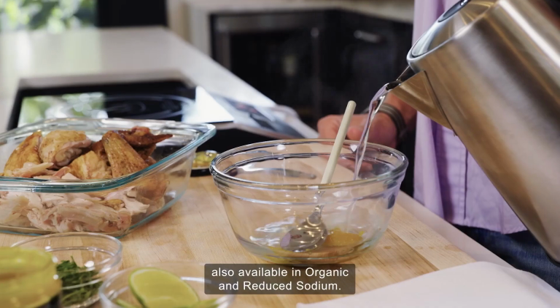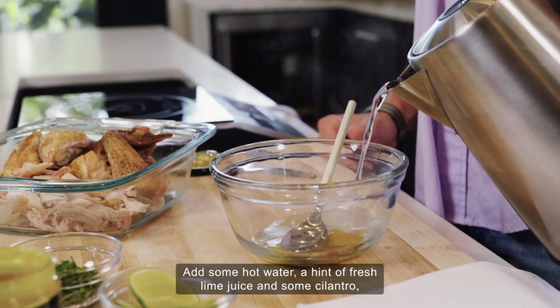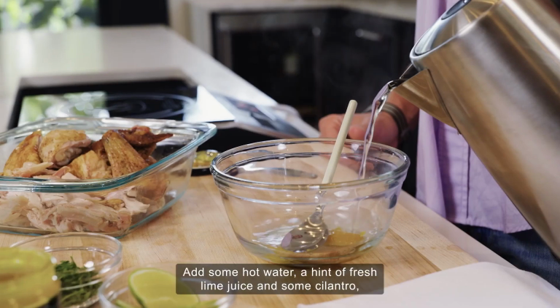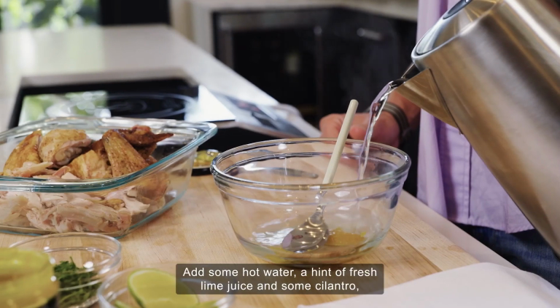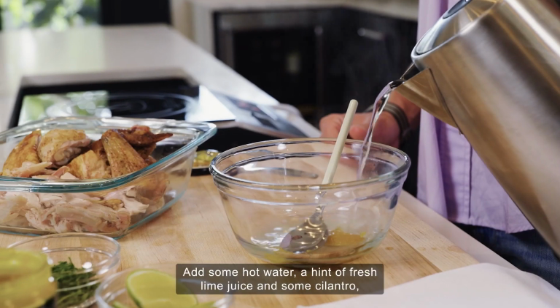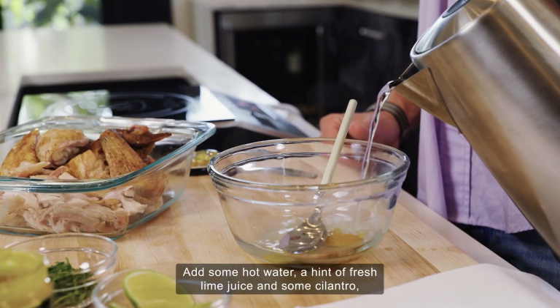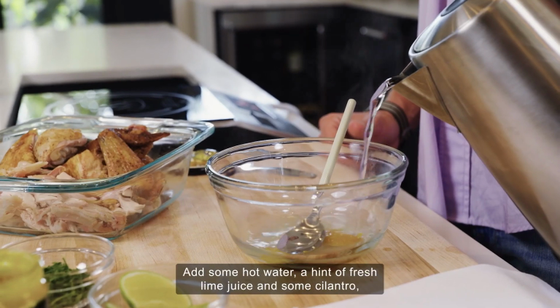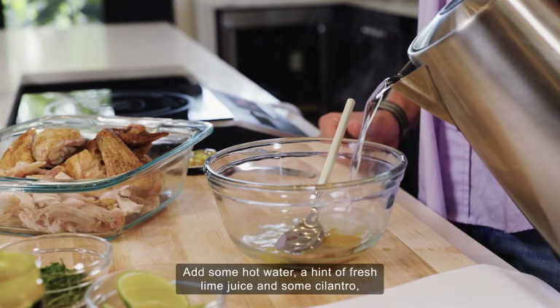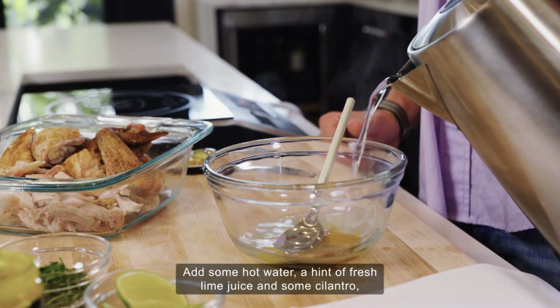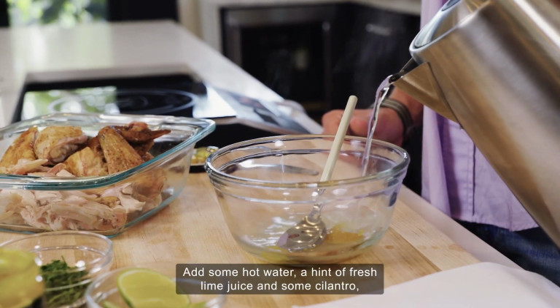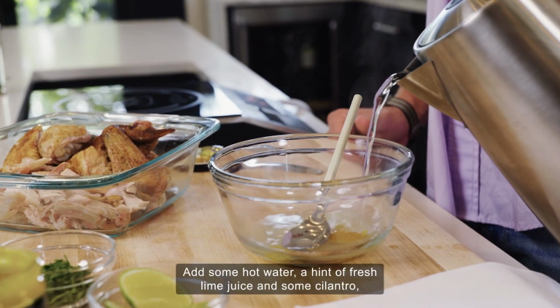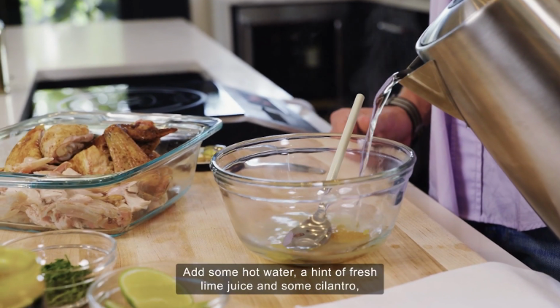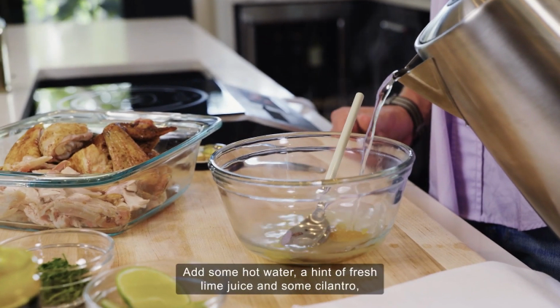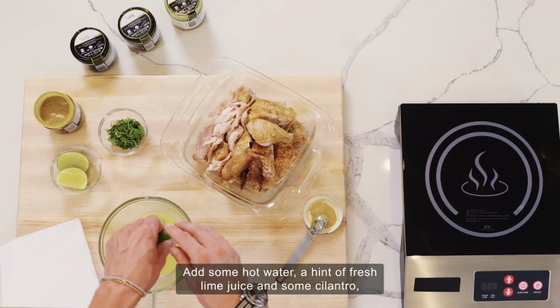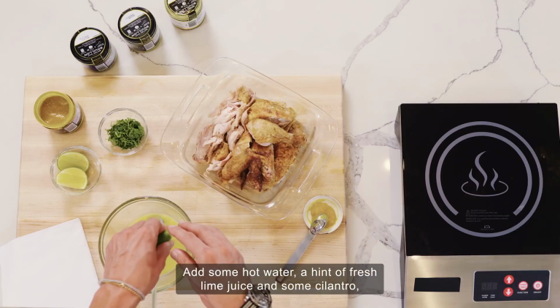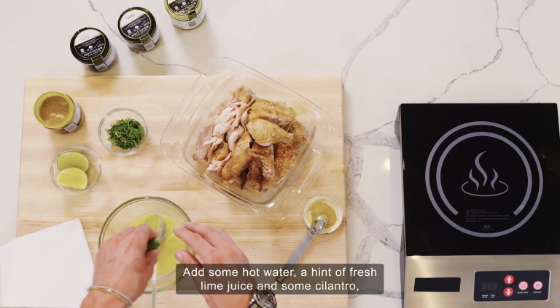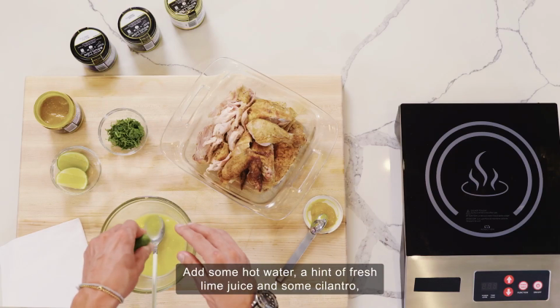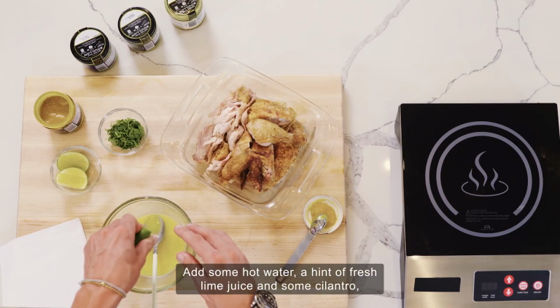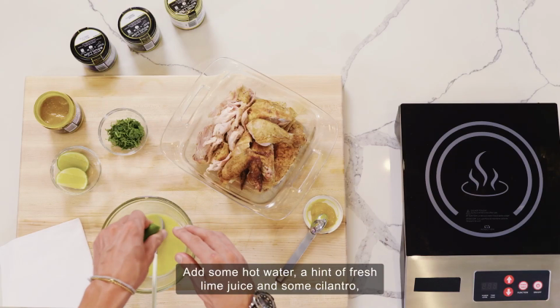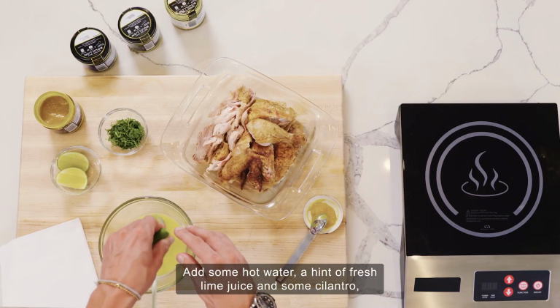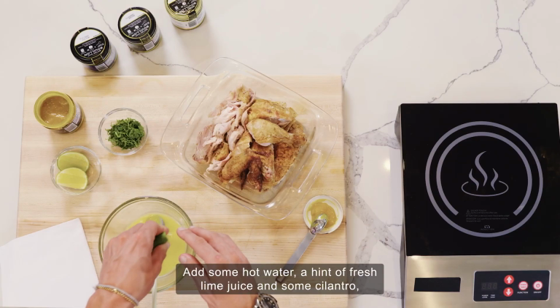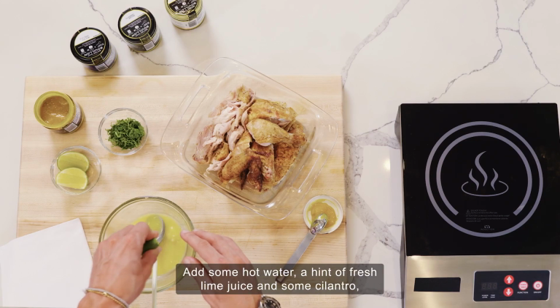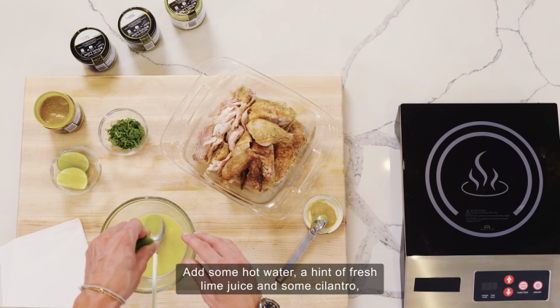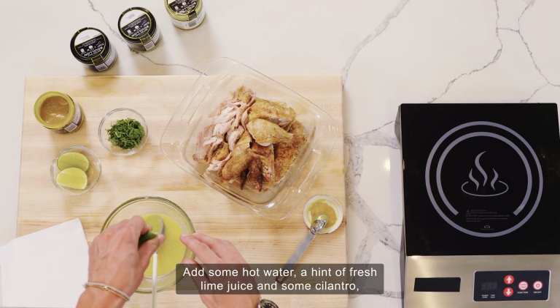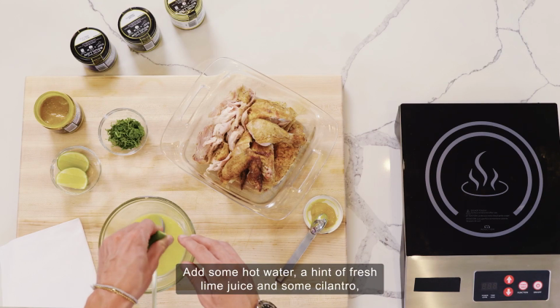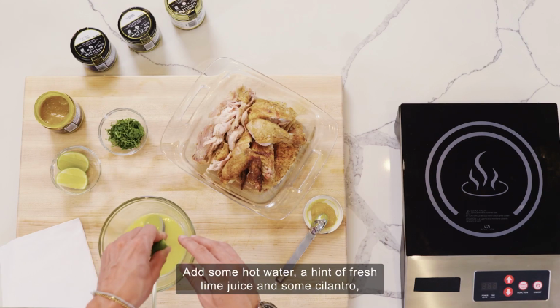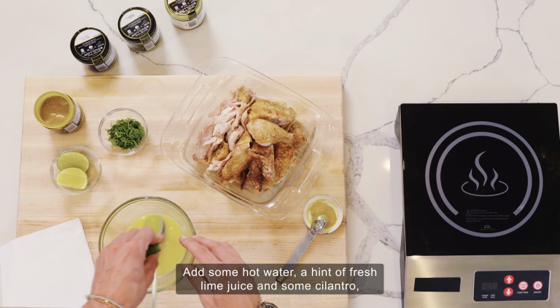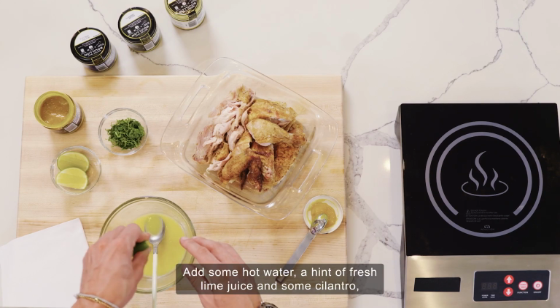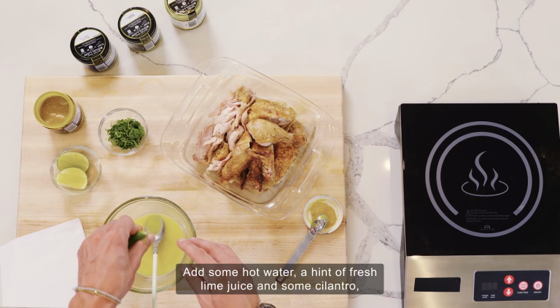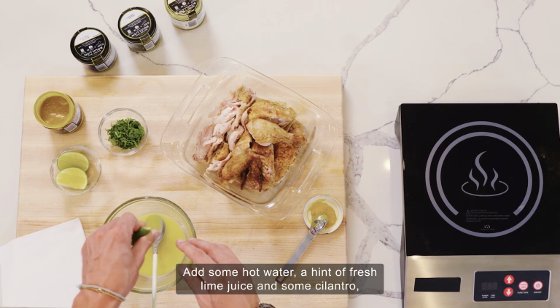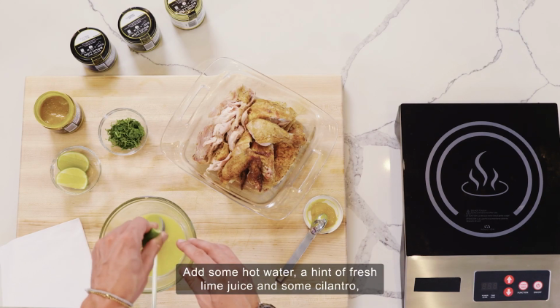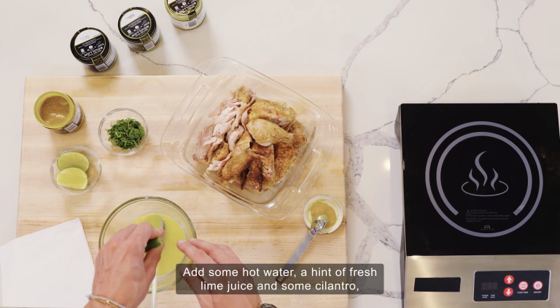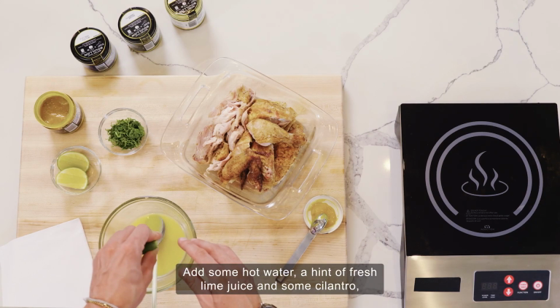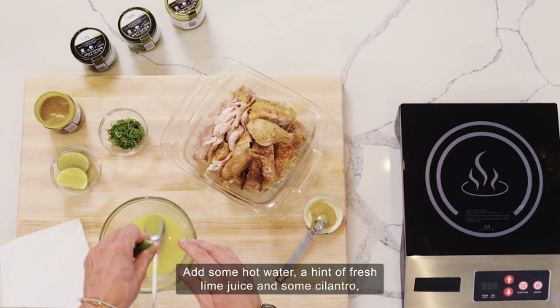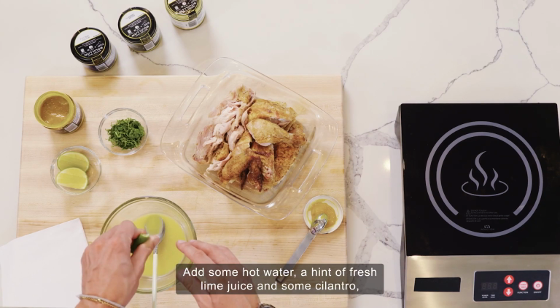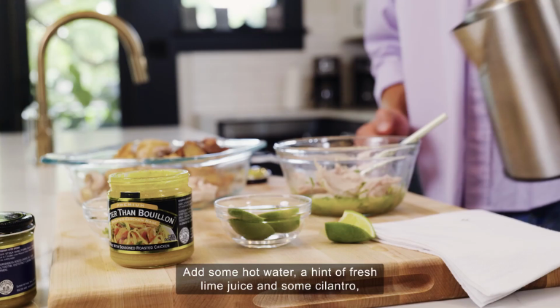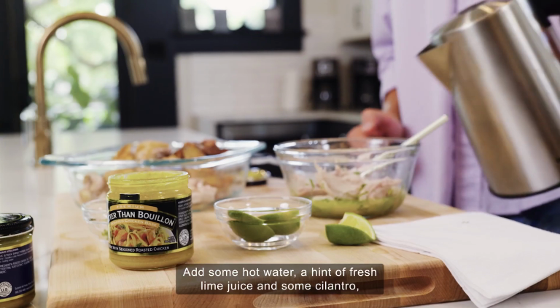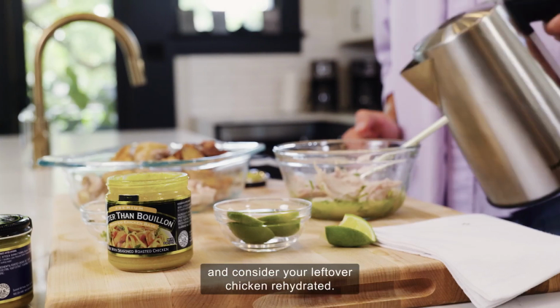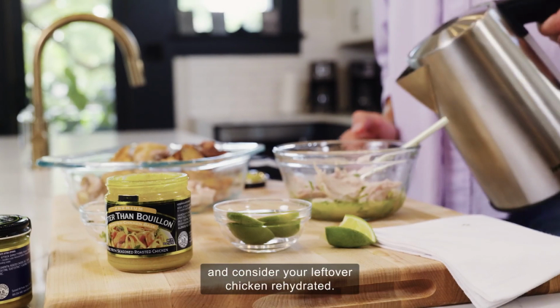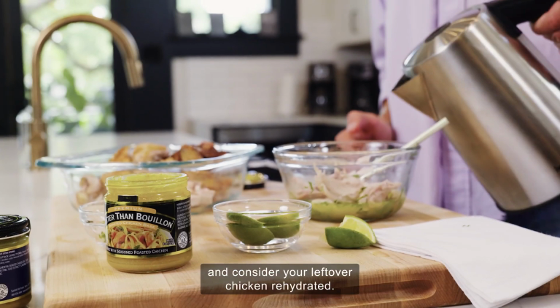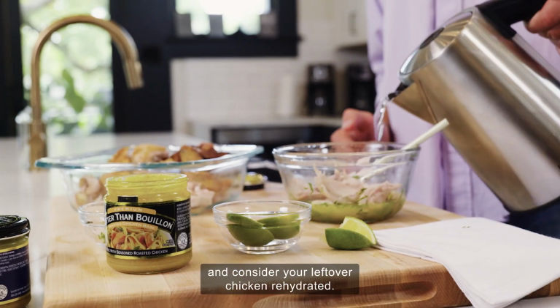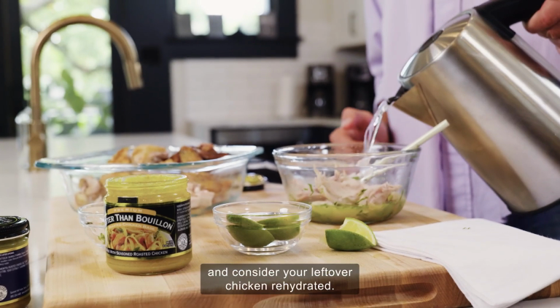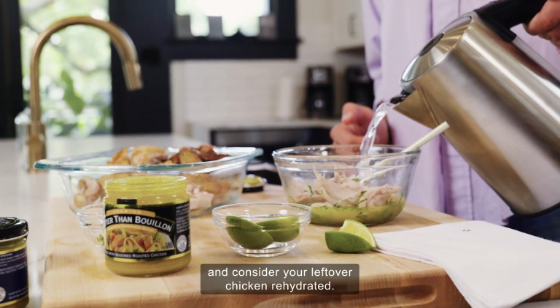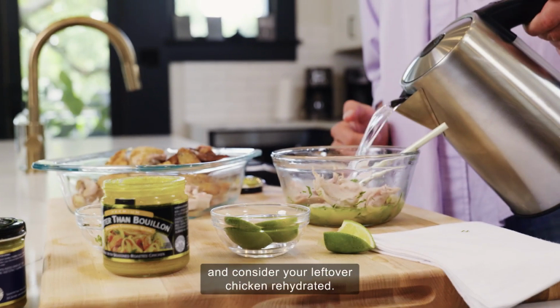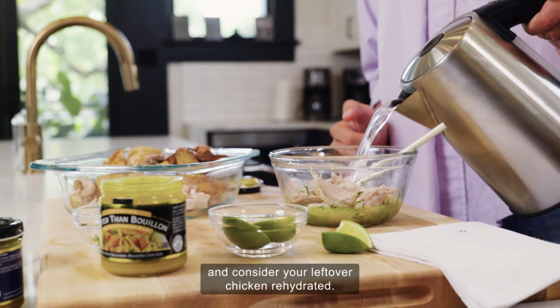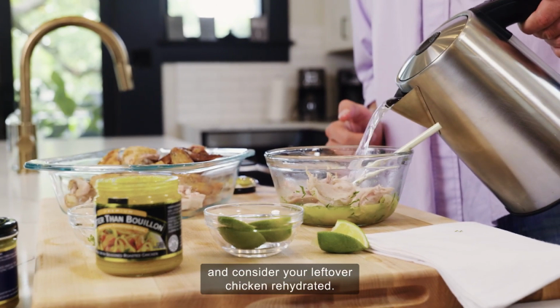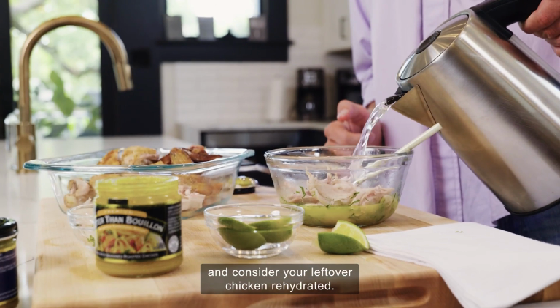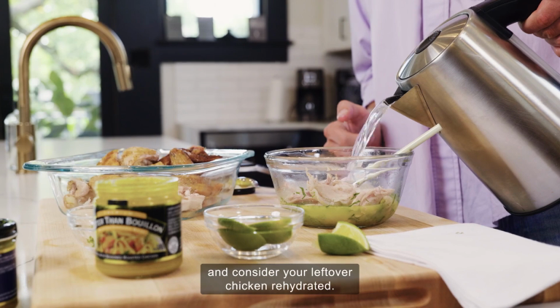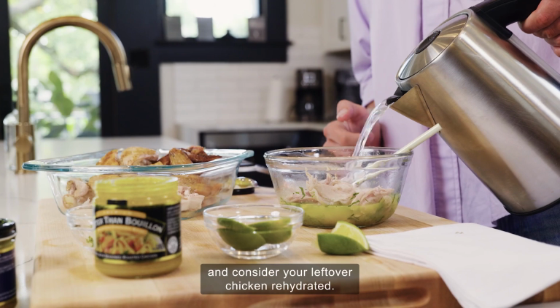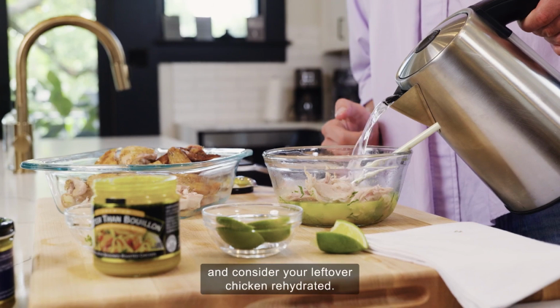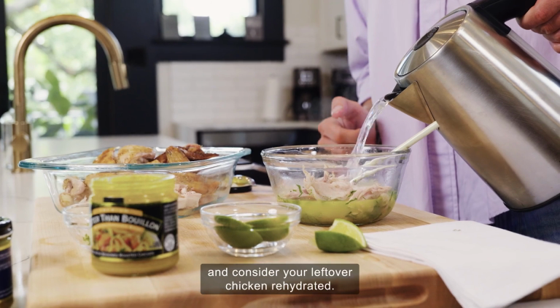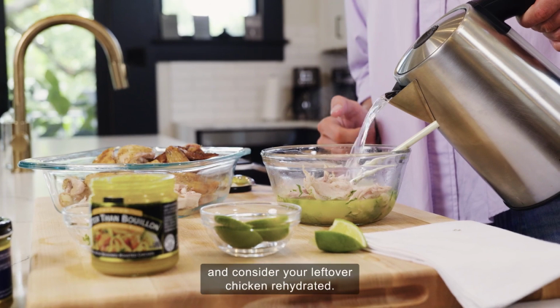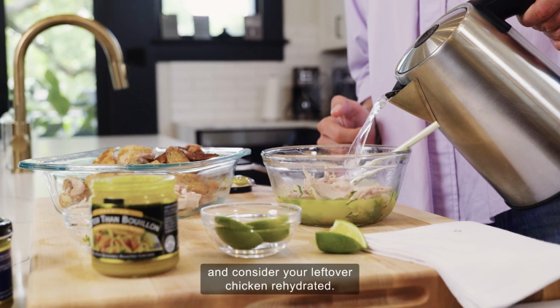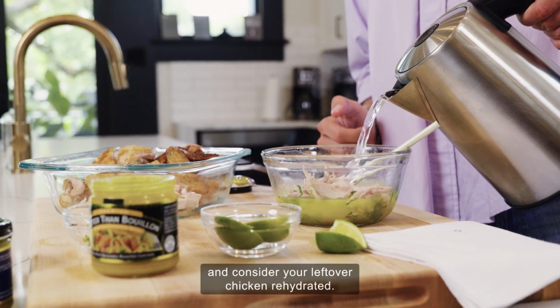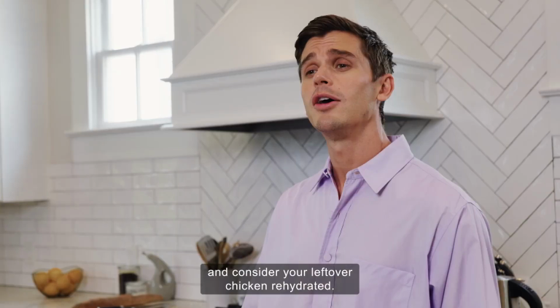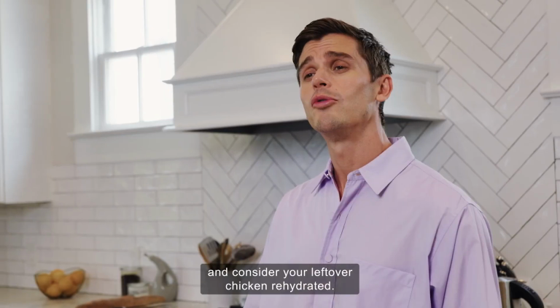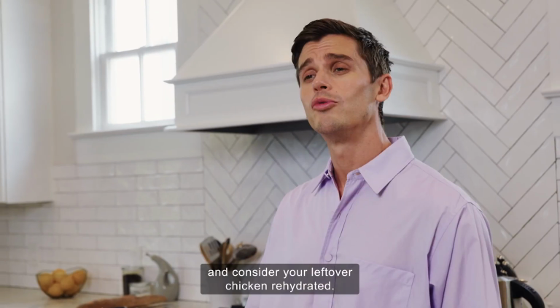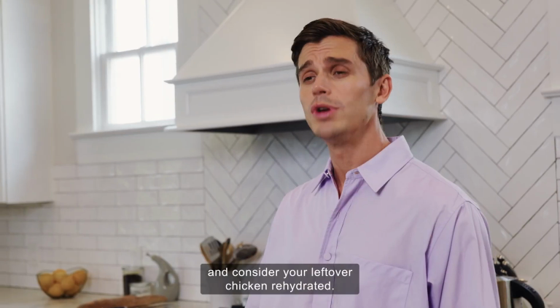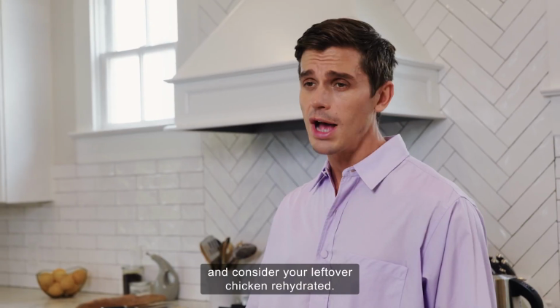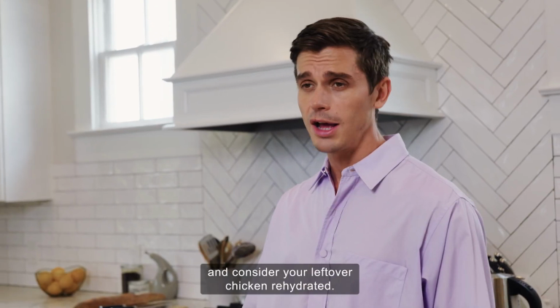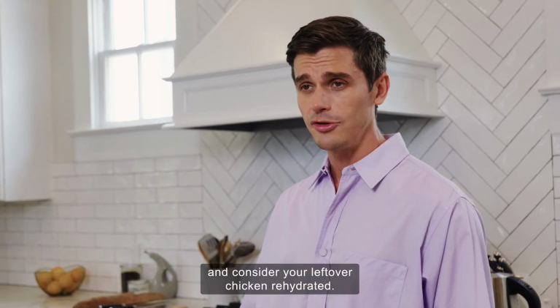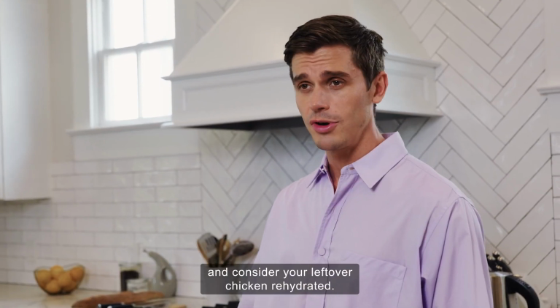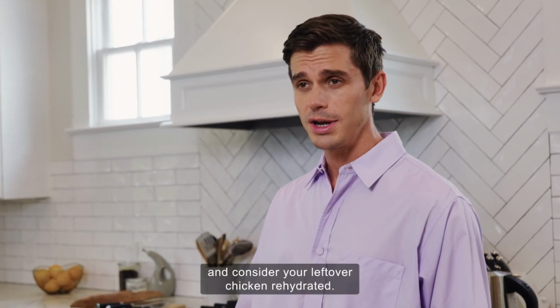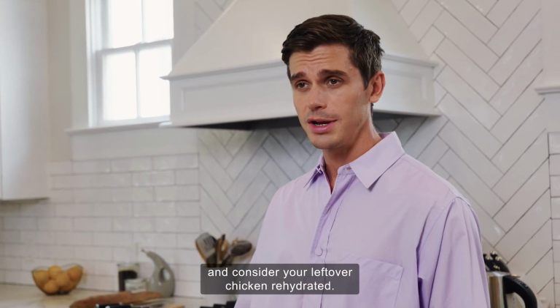Add some hot water, a hit of fresh lime juice and some cilantro, and consider your leftover chicken rehydrated.